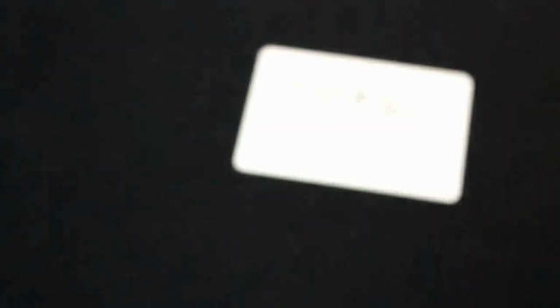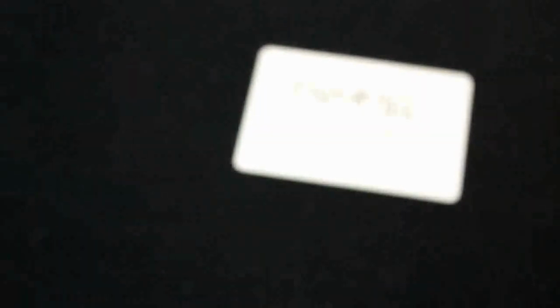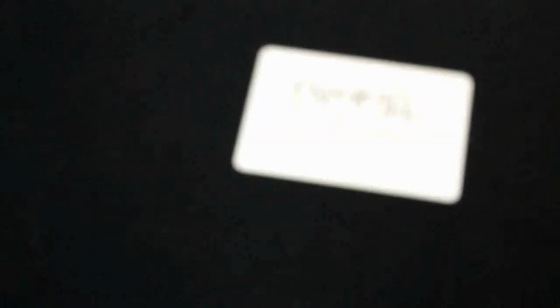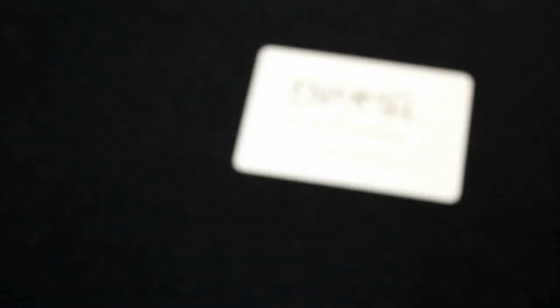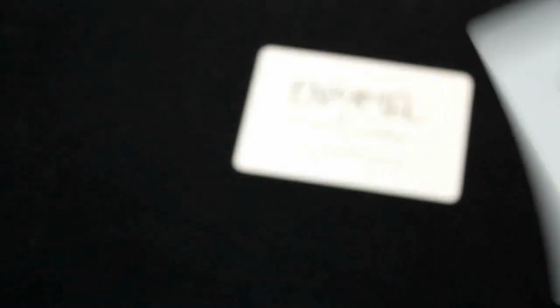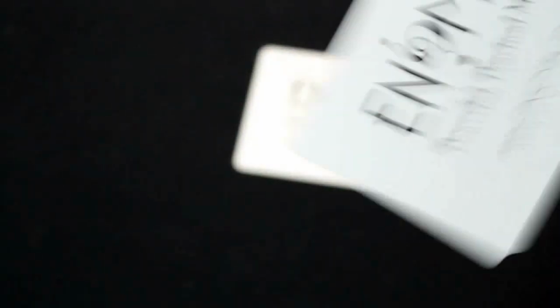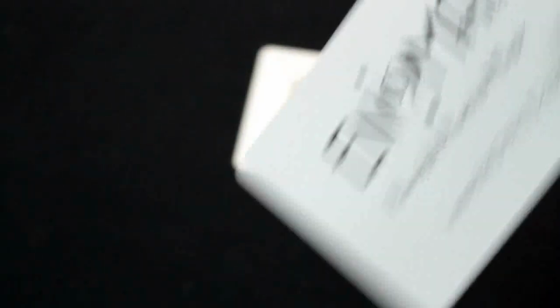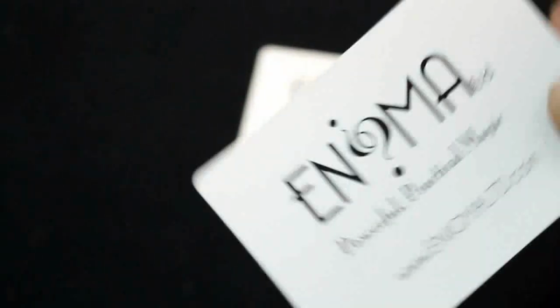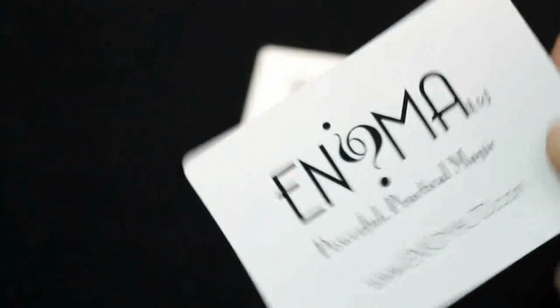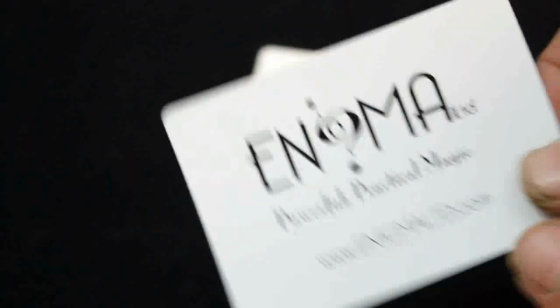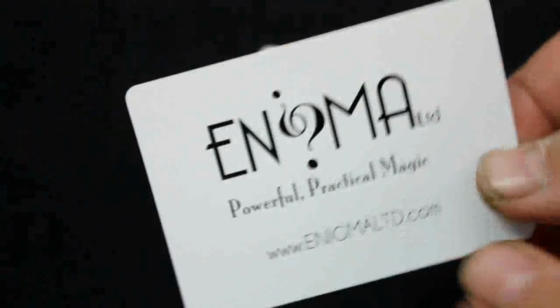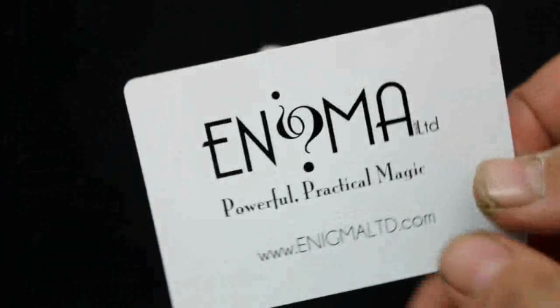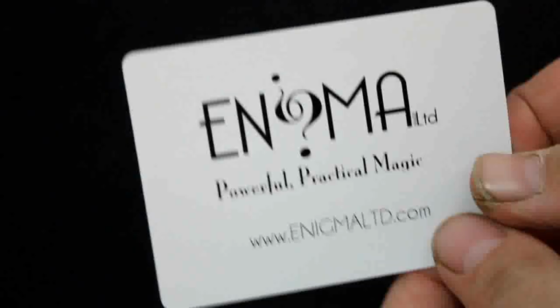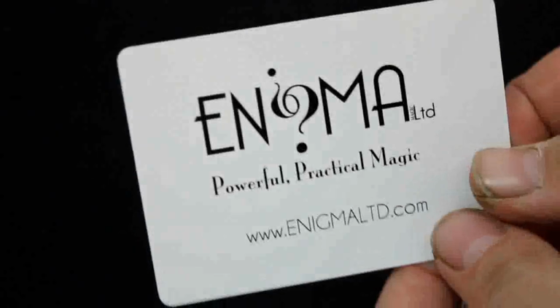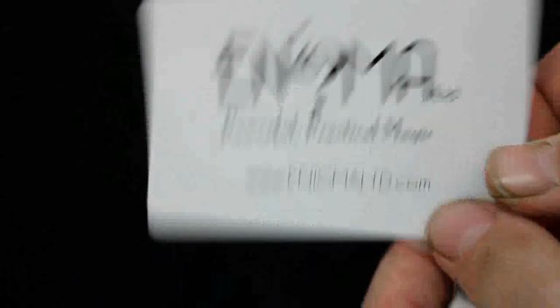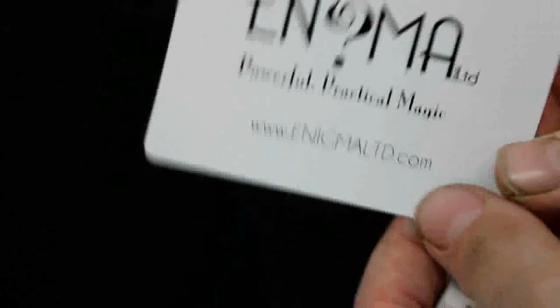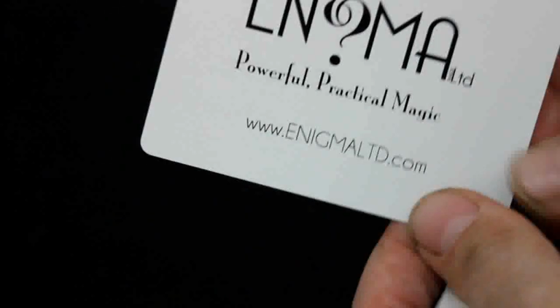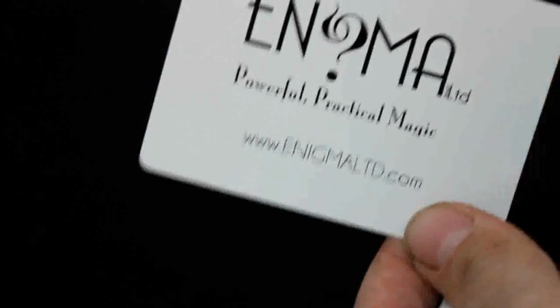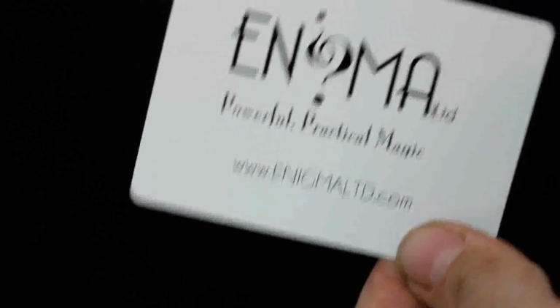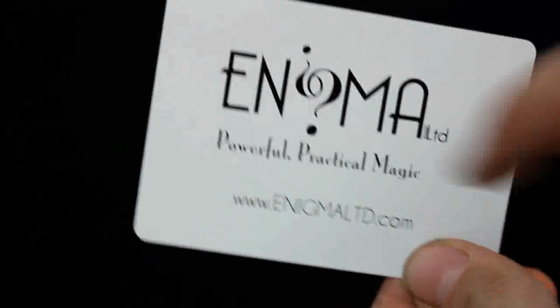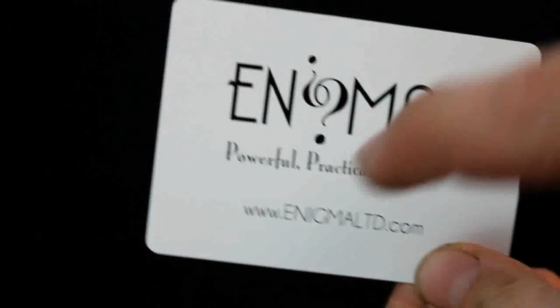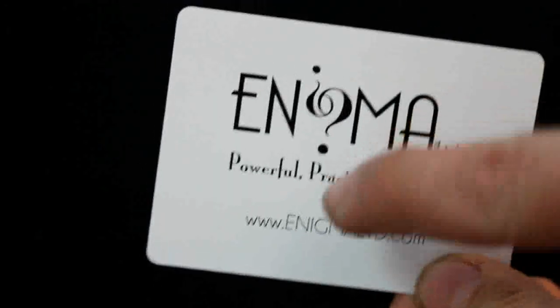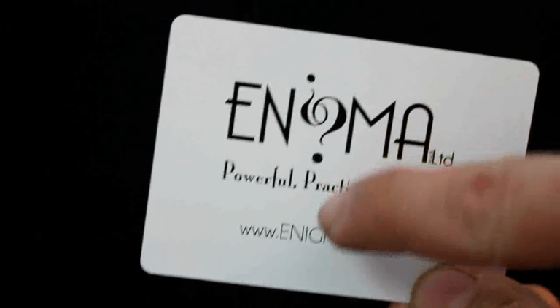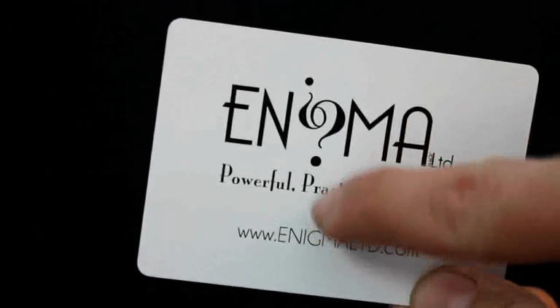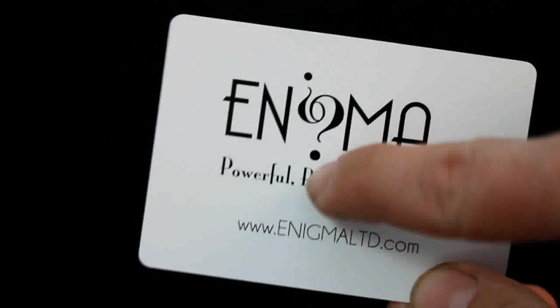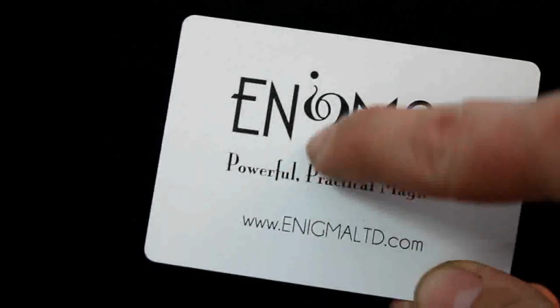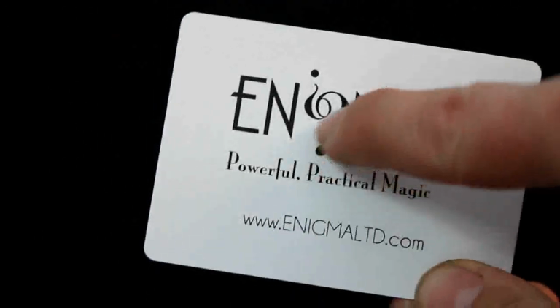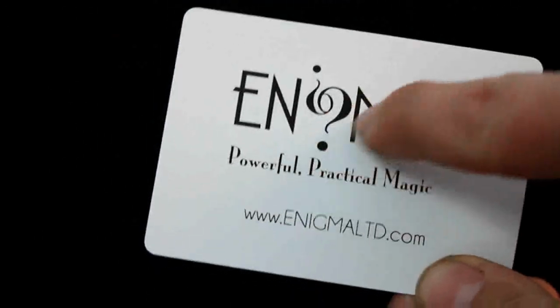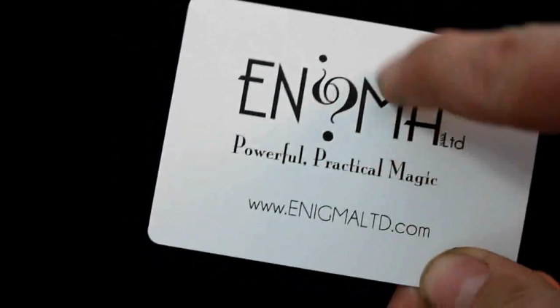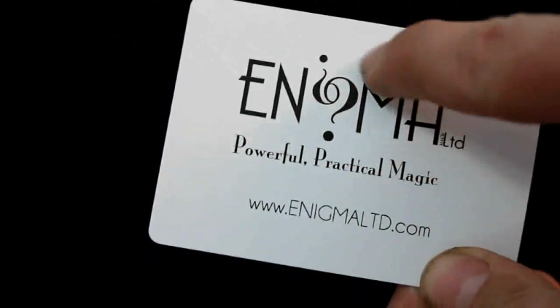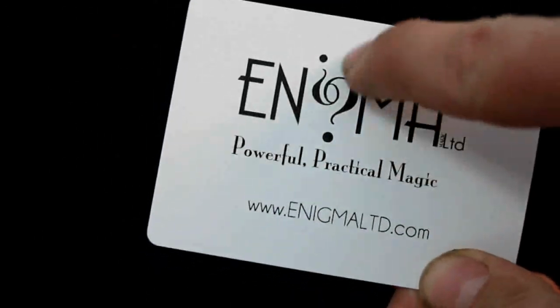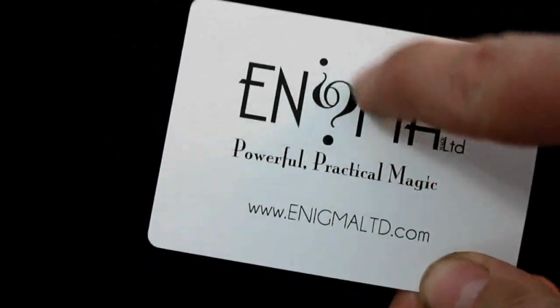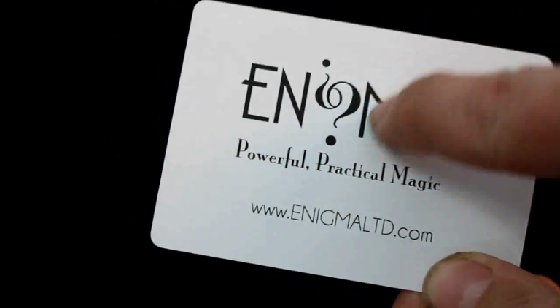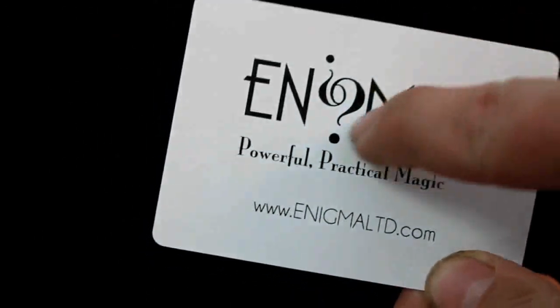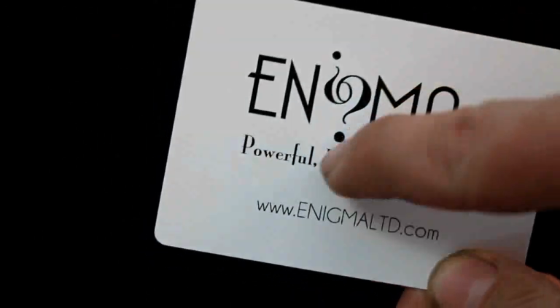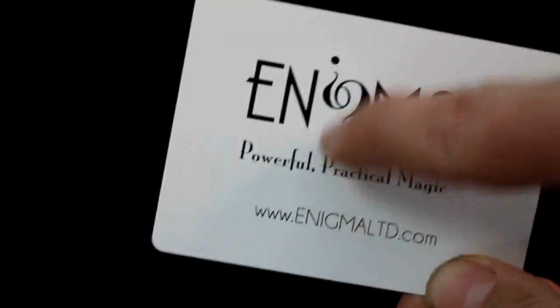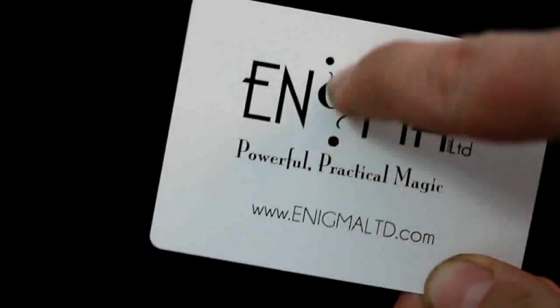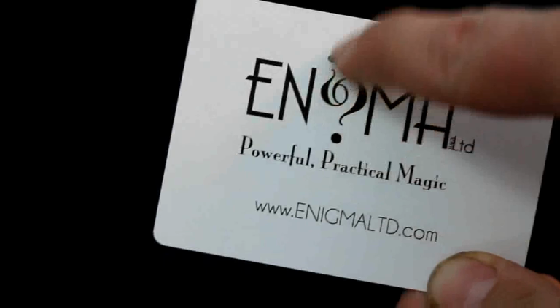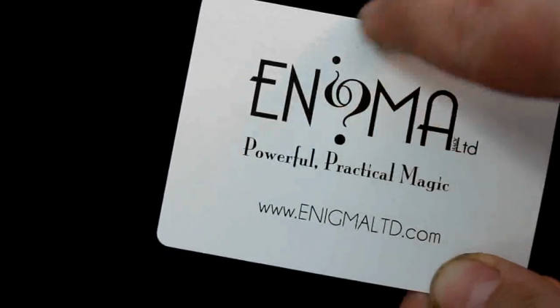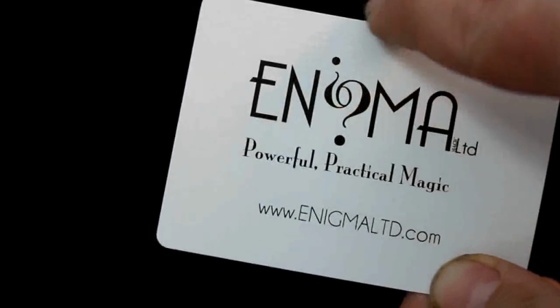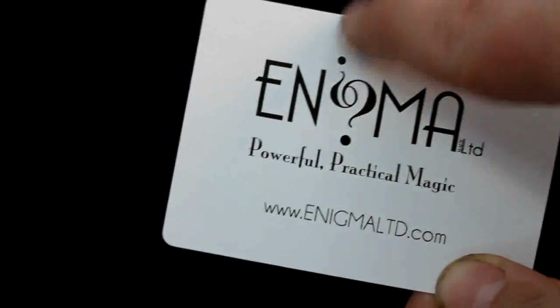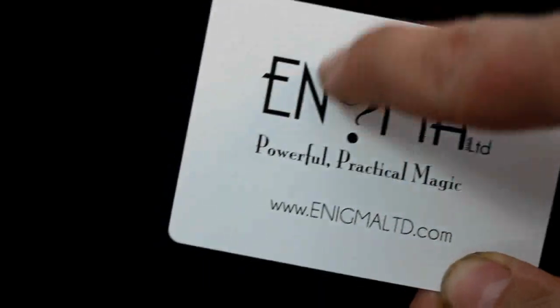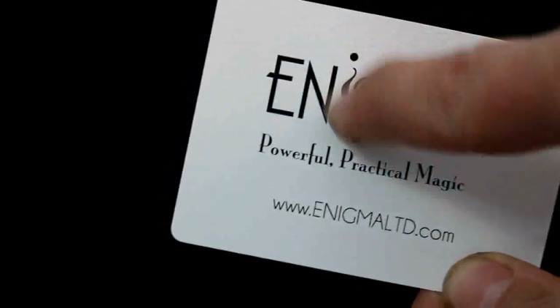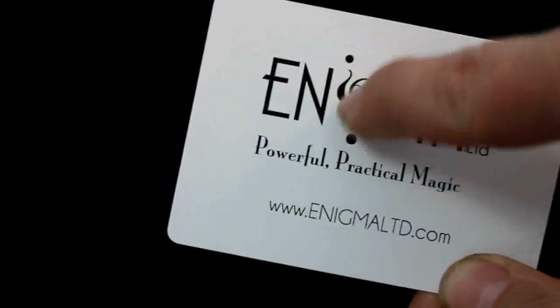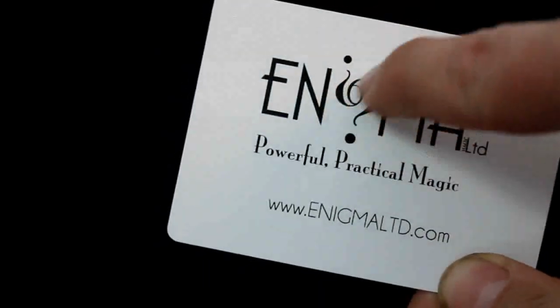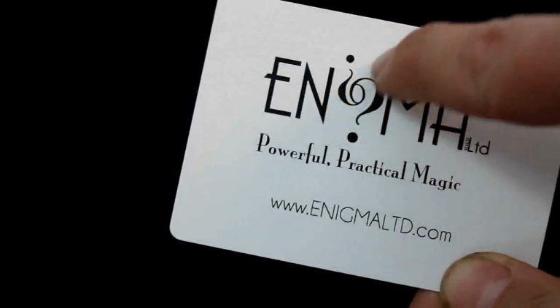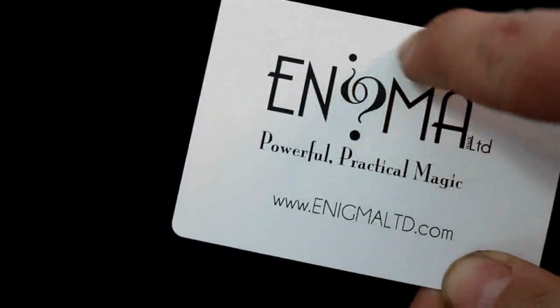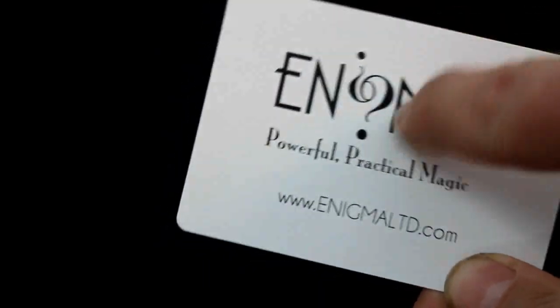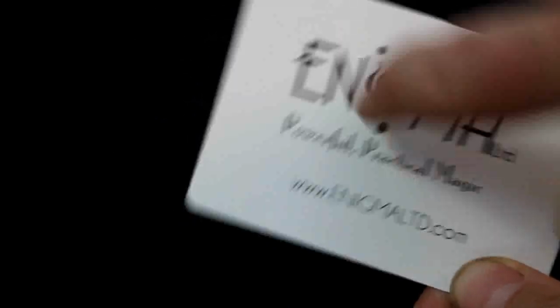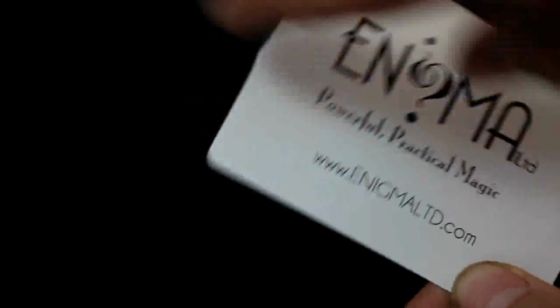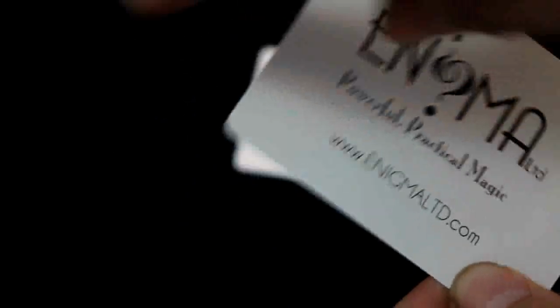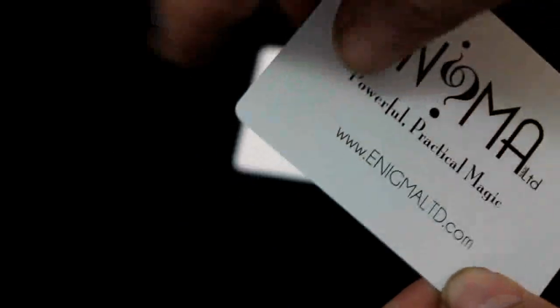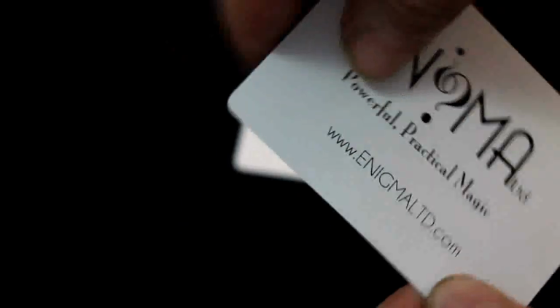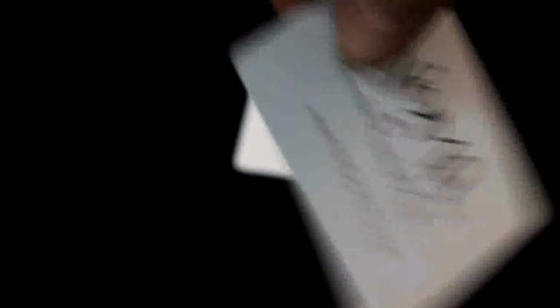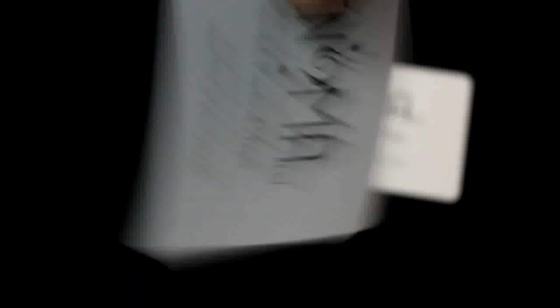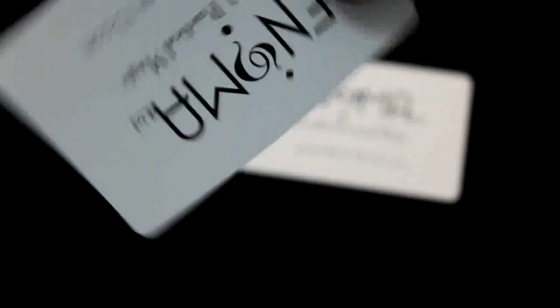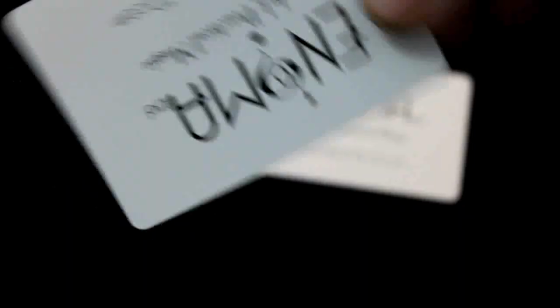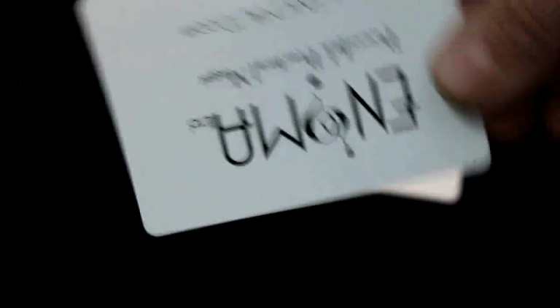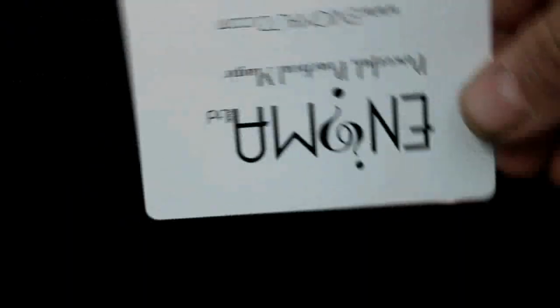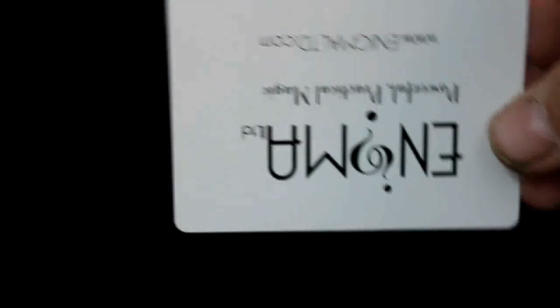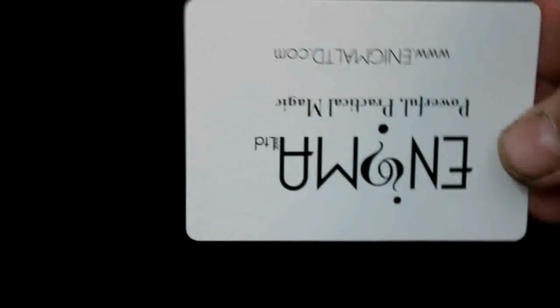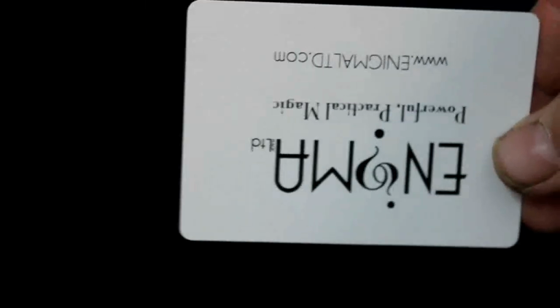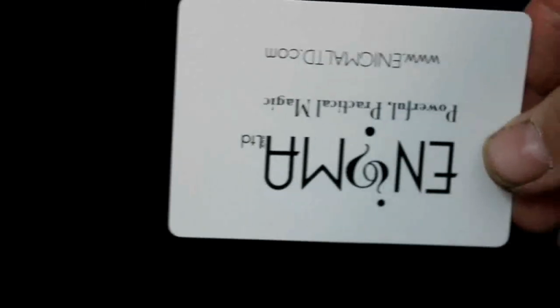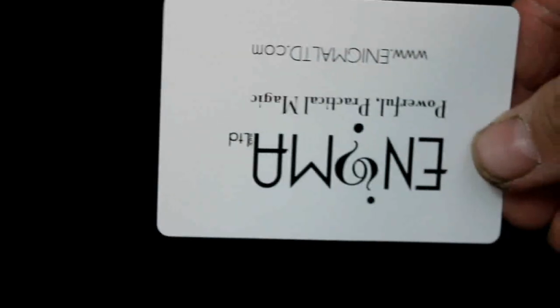They've got question marks that form the I and the G in the design — which is cool.